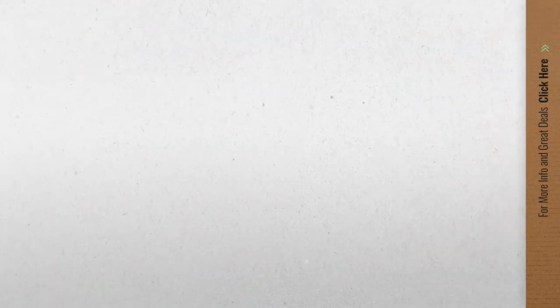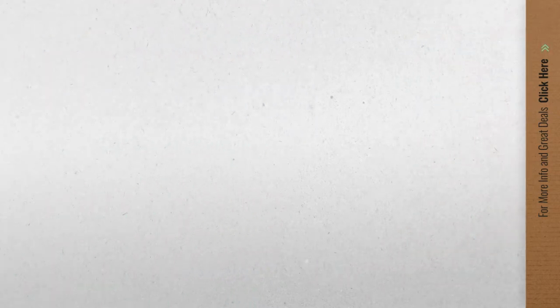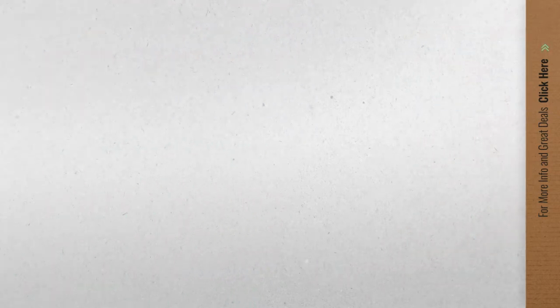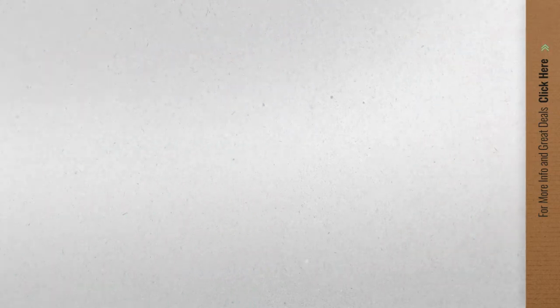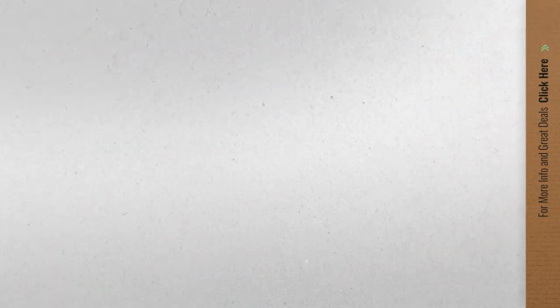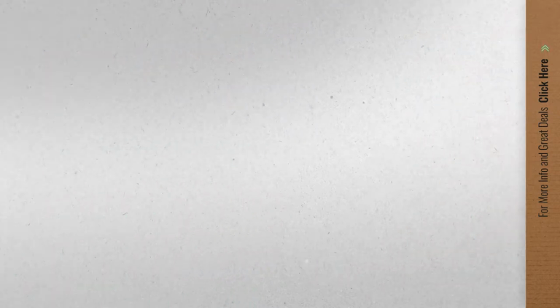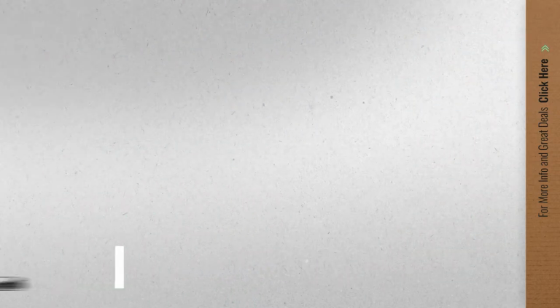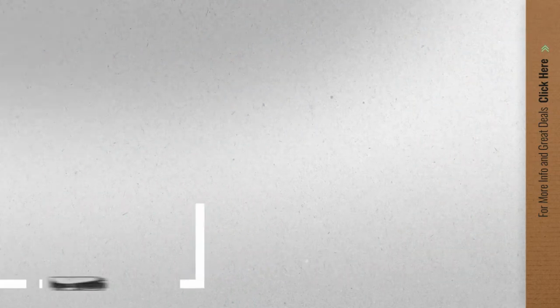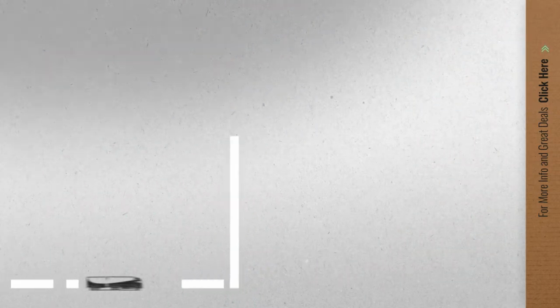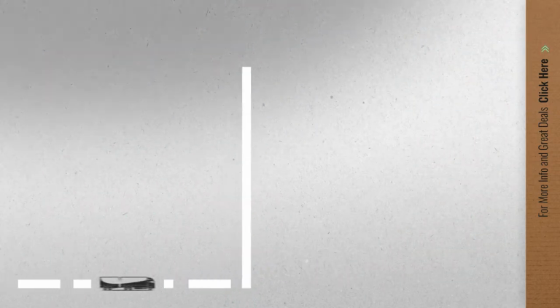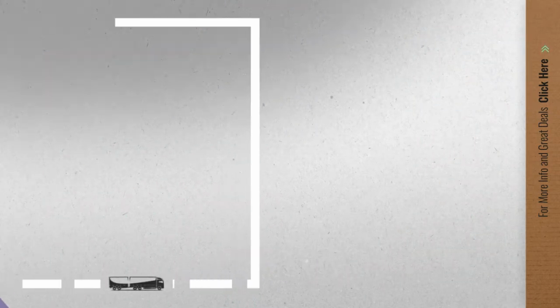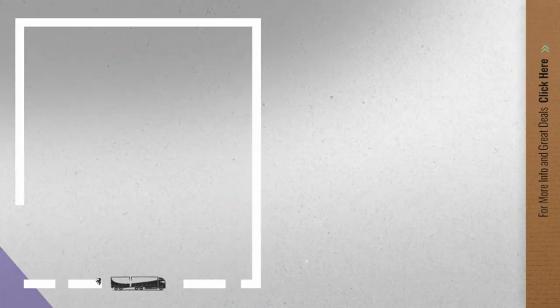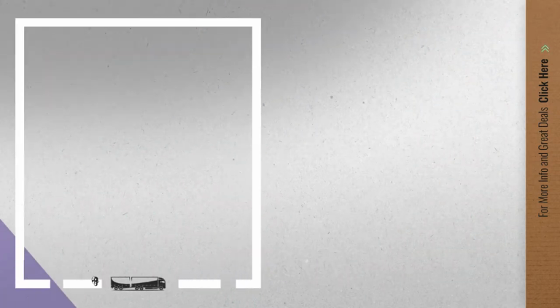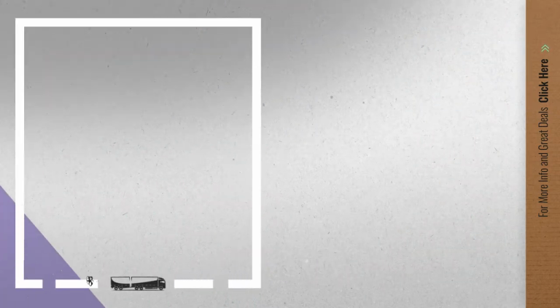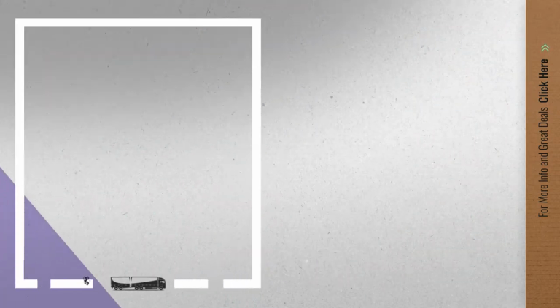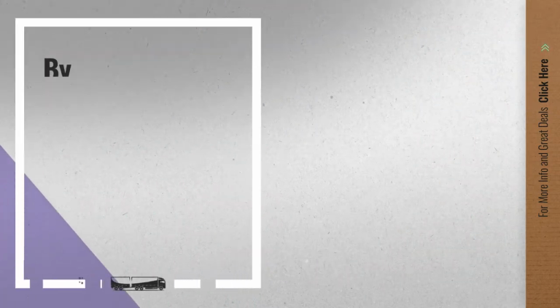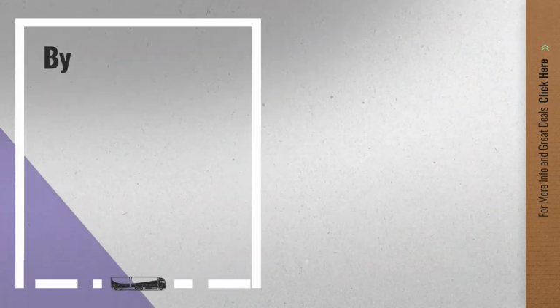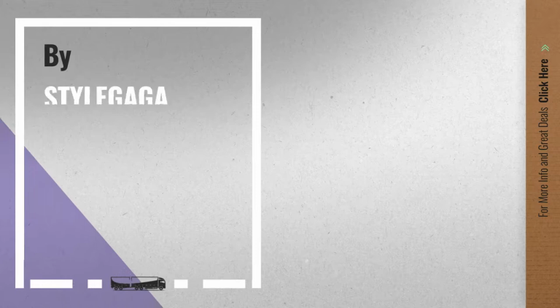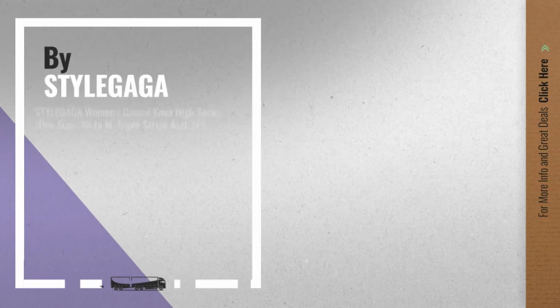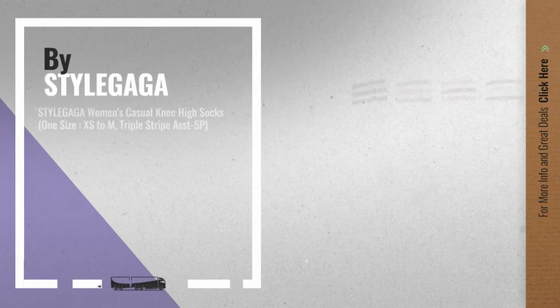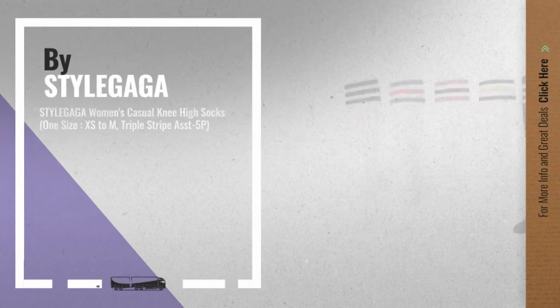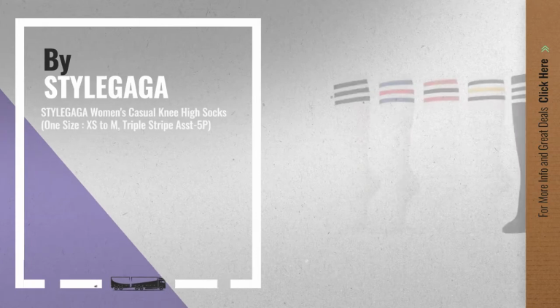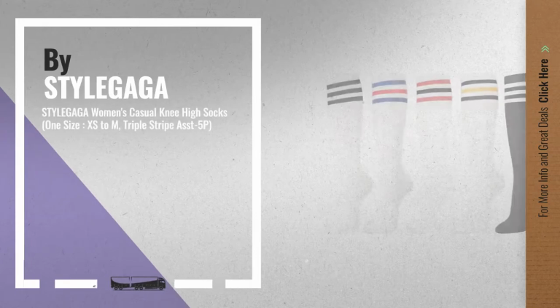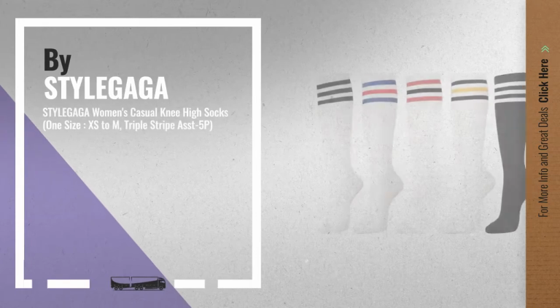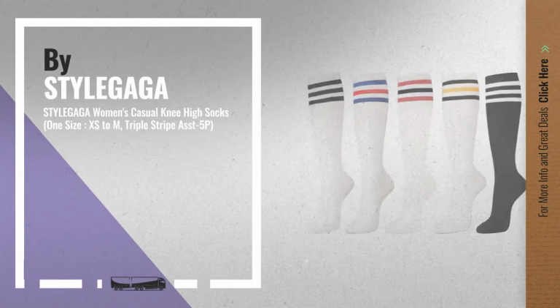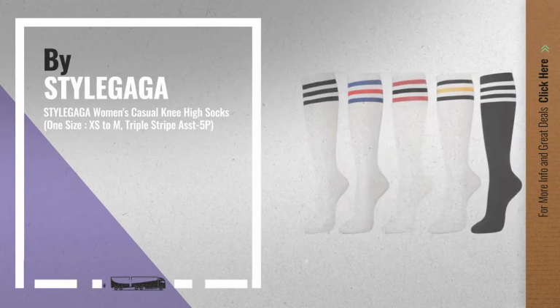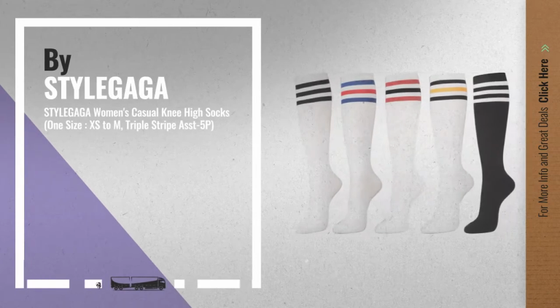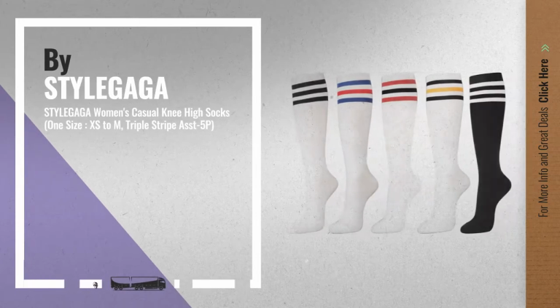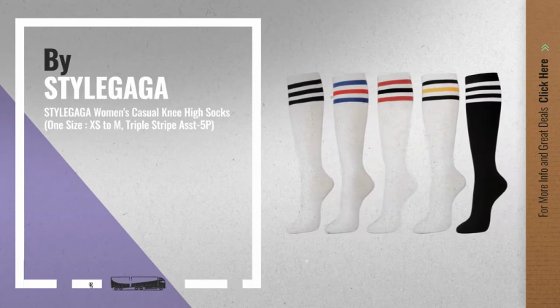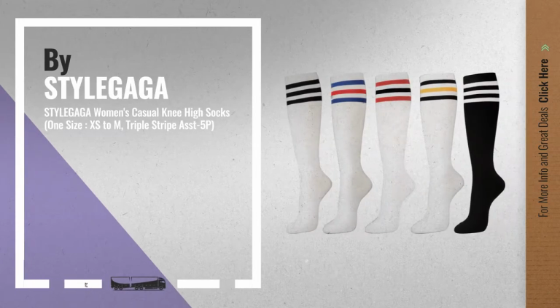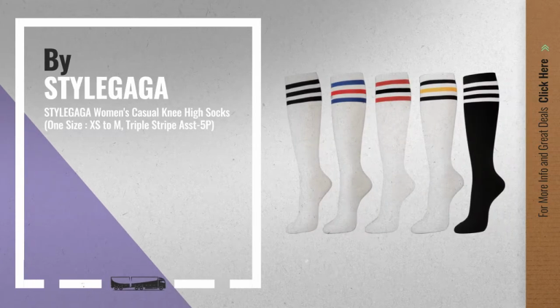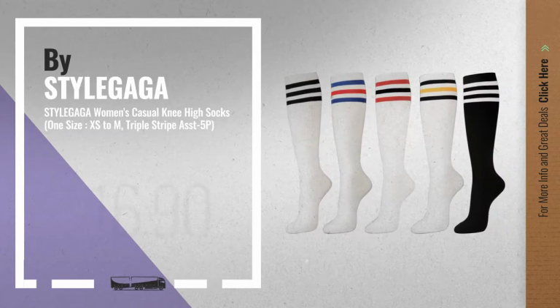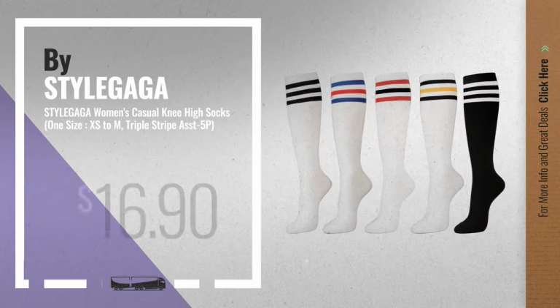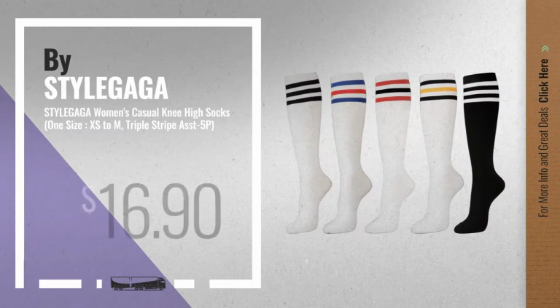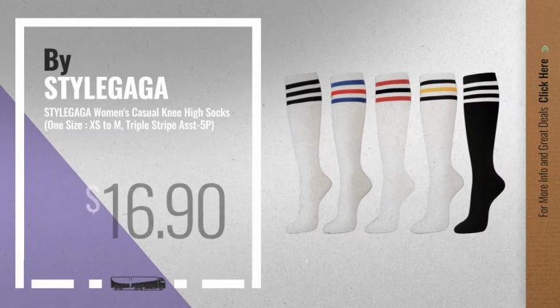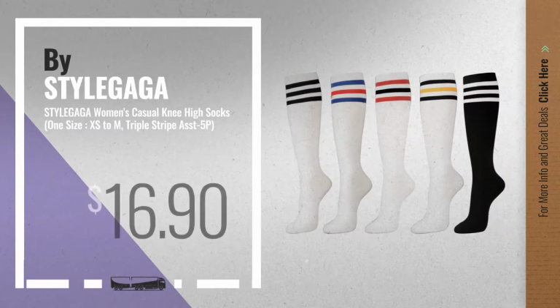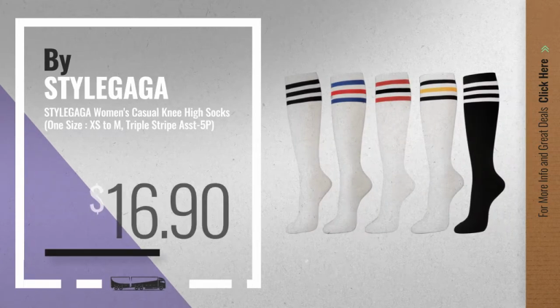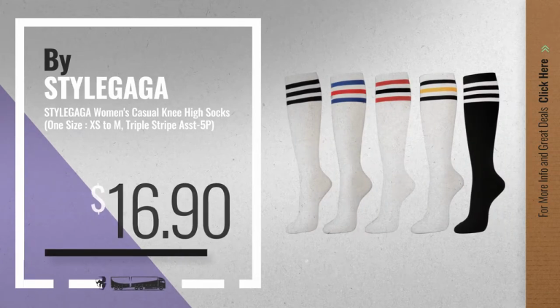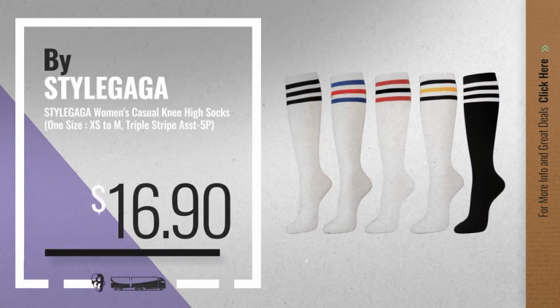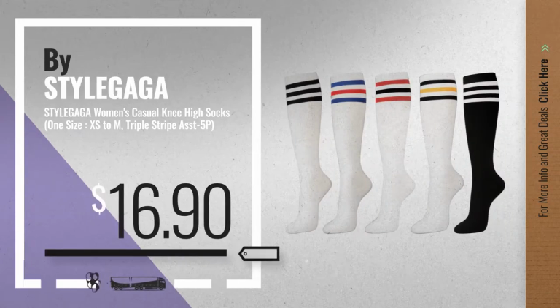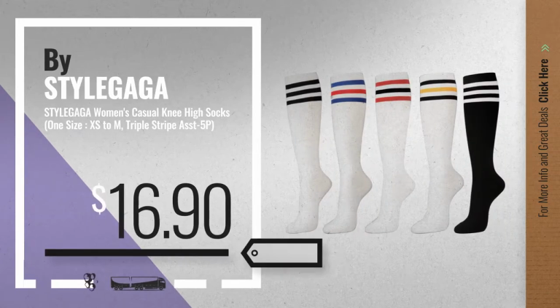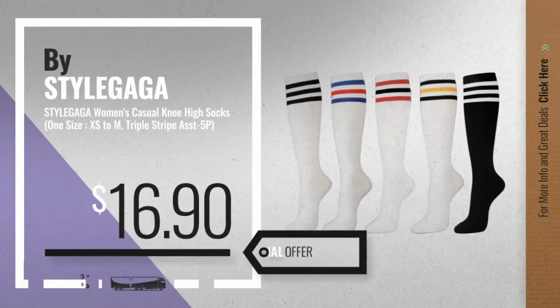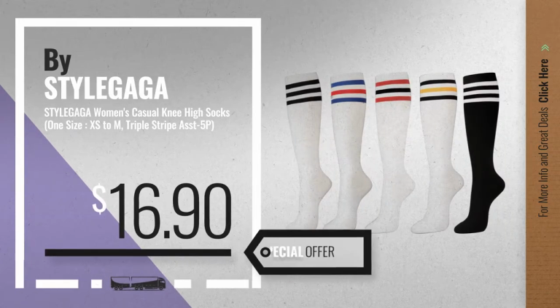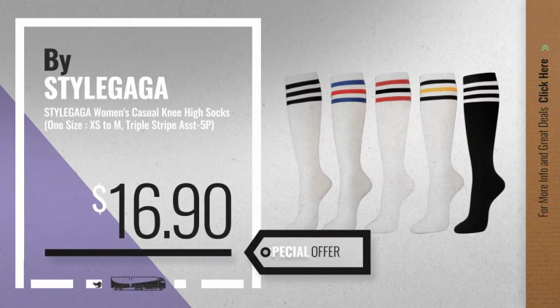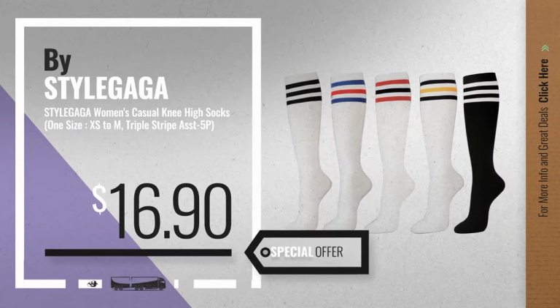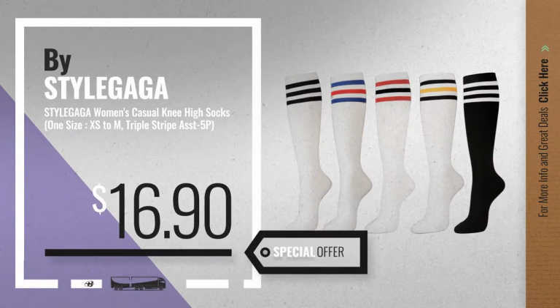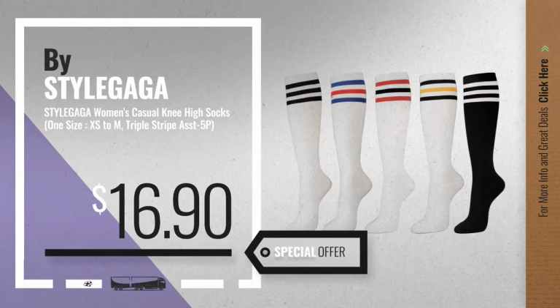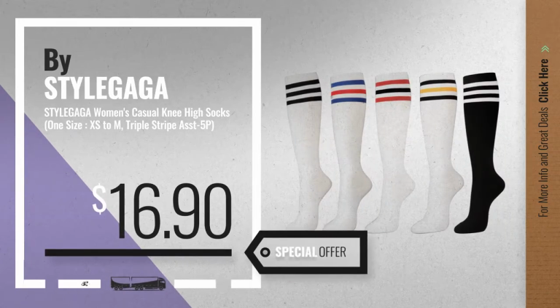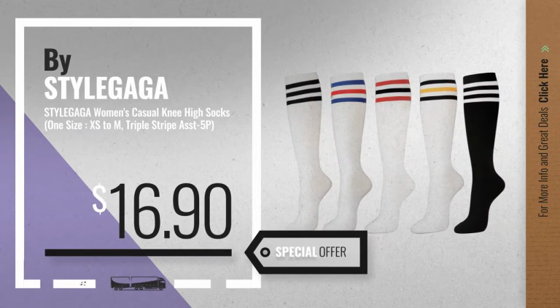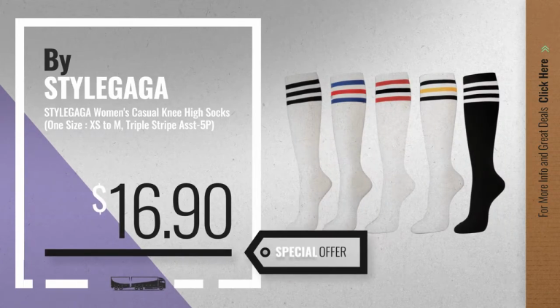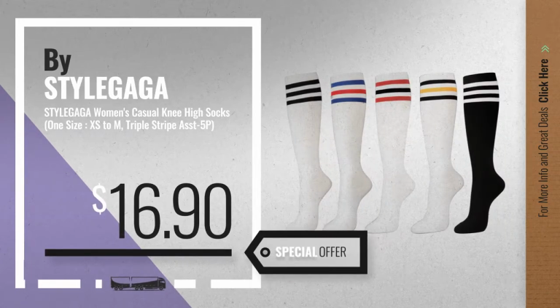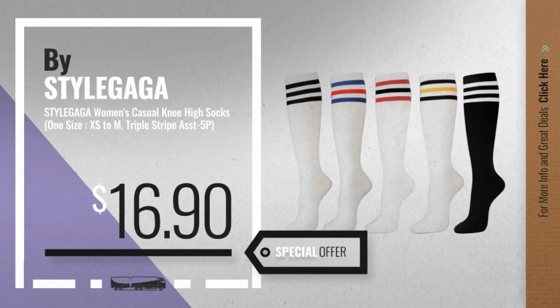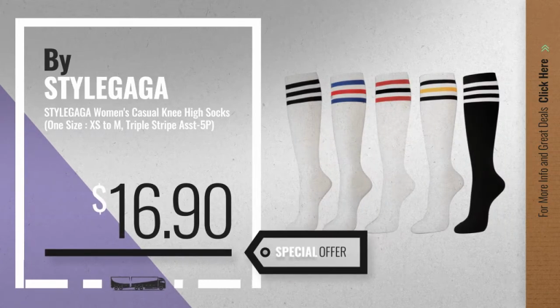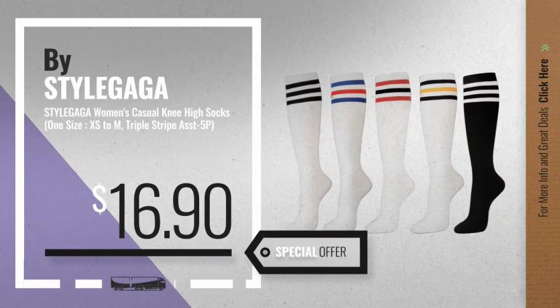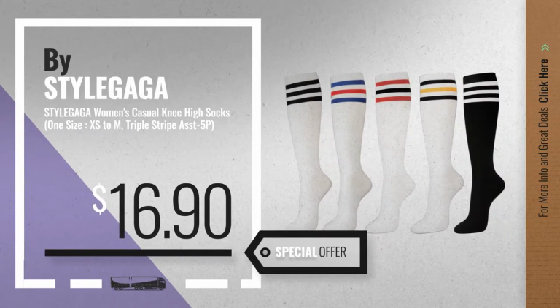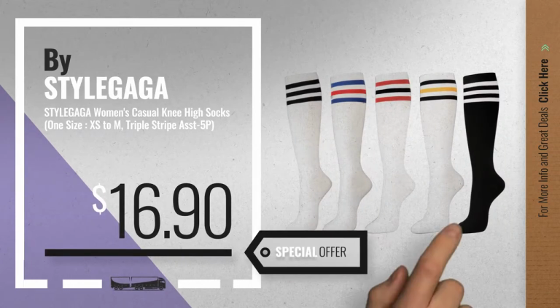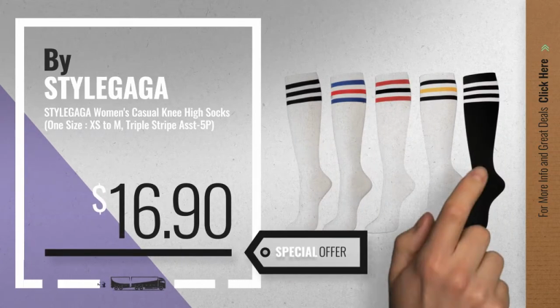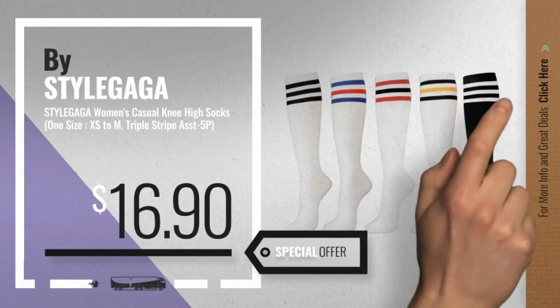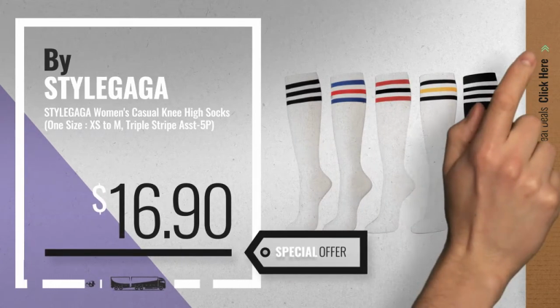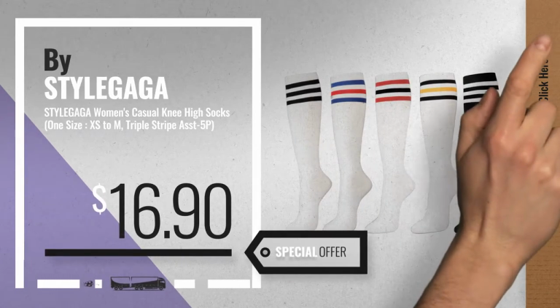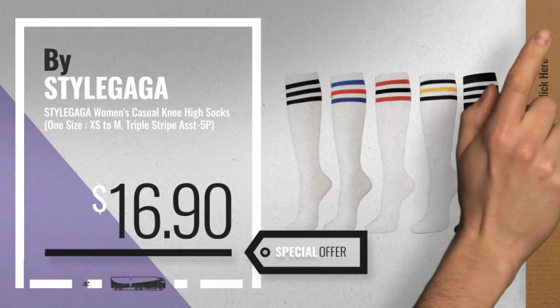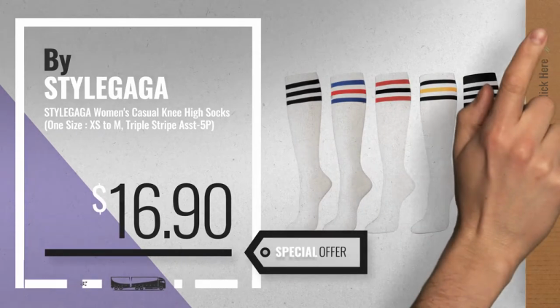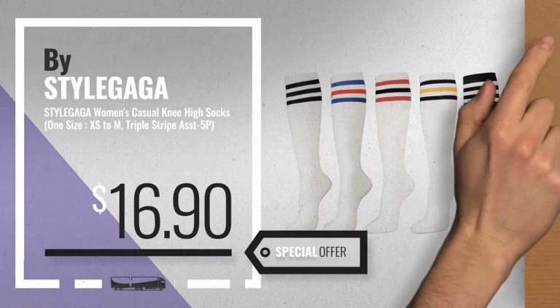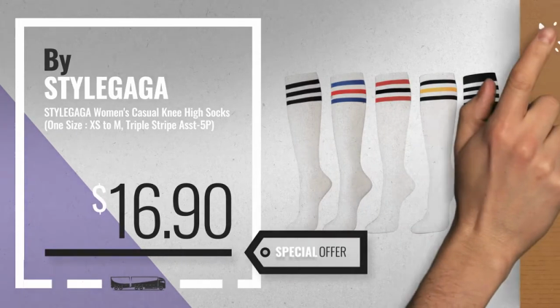Number 3, by StyleGaga. Get yours now — just click the circle in the corner.